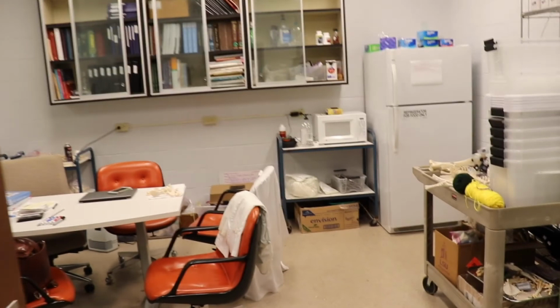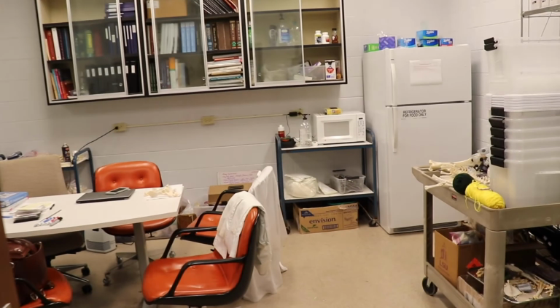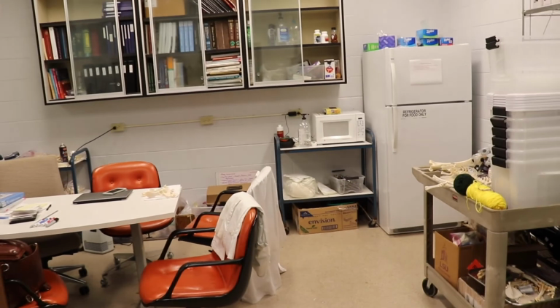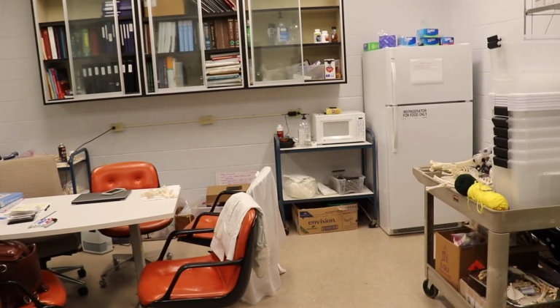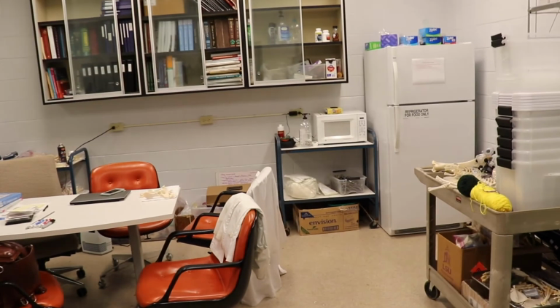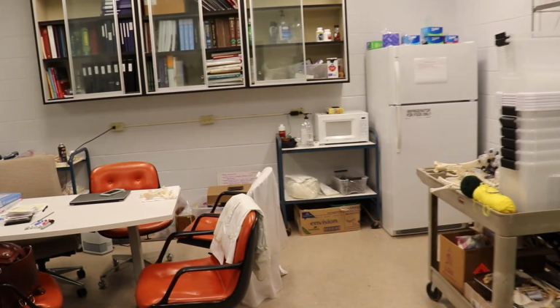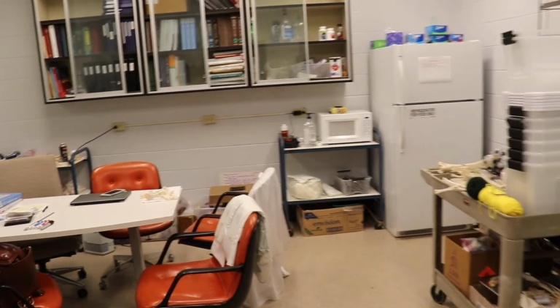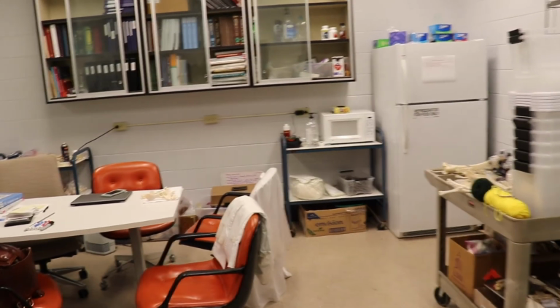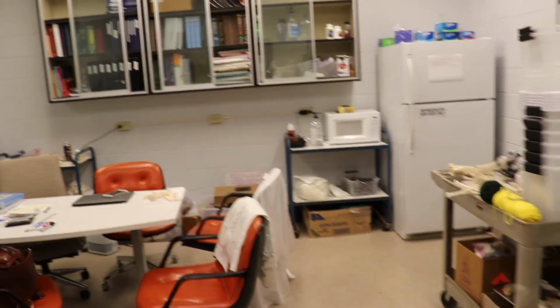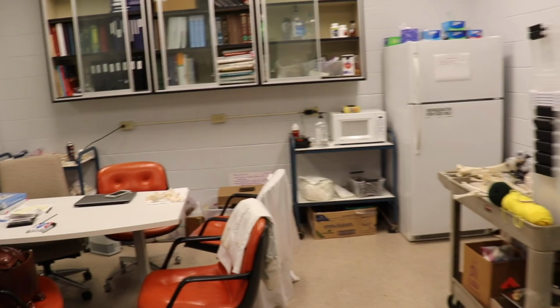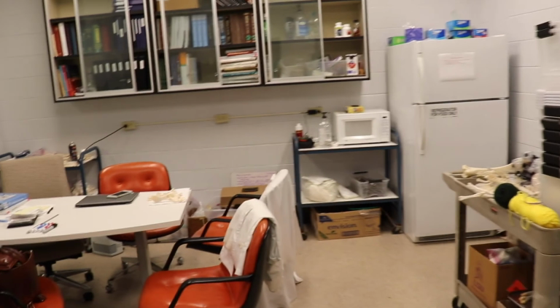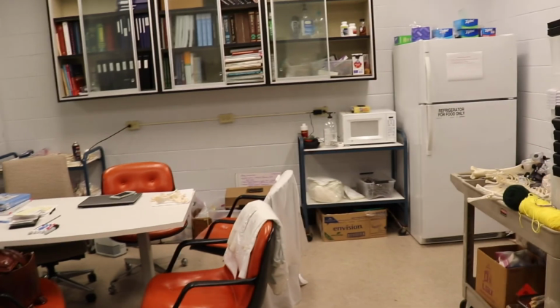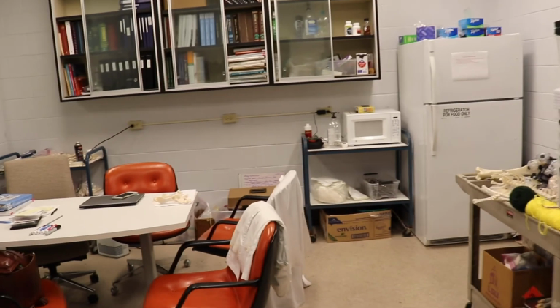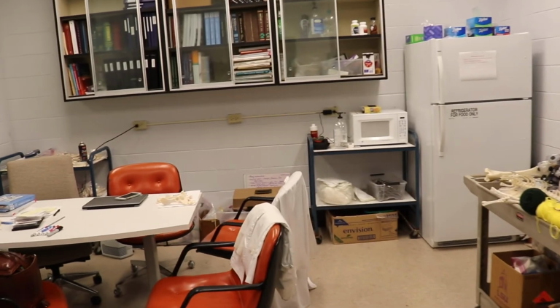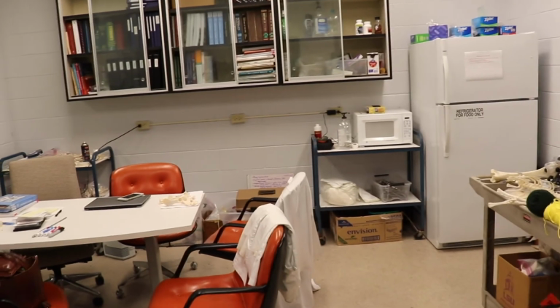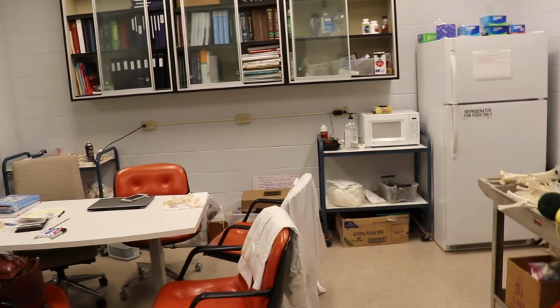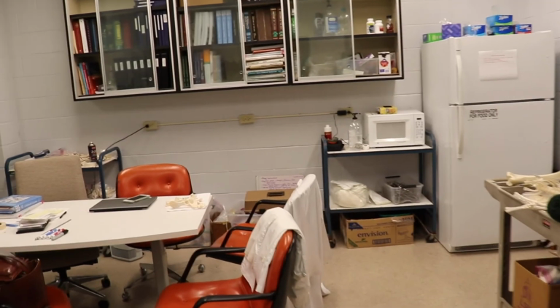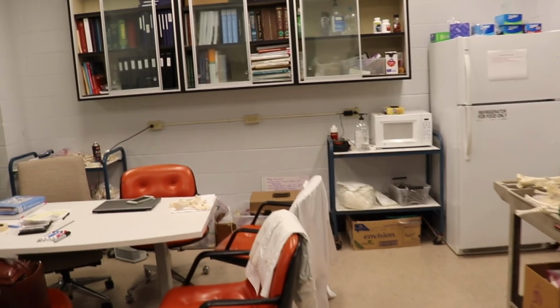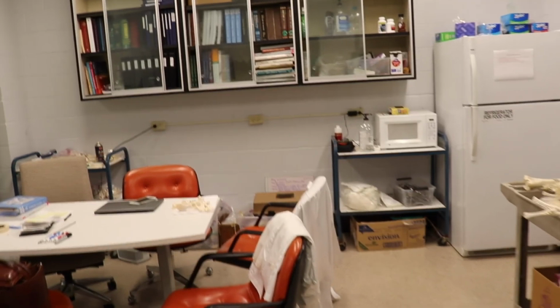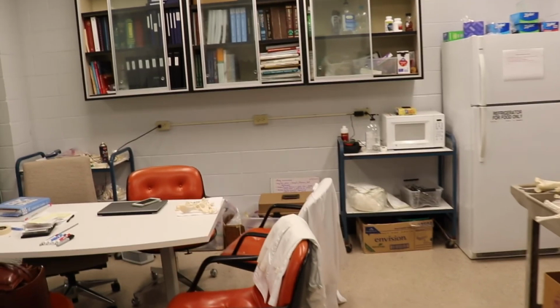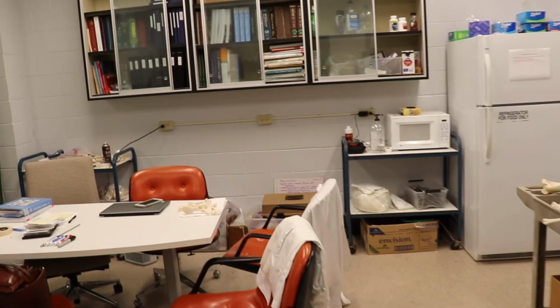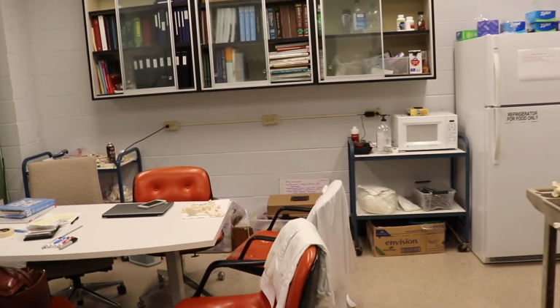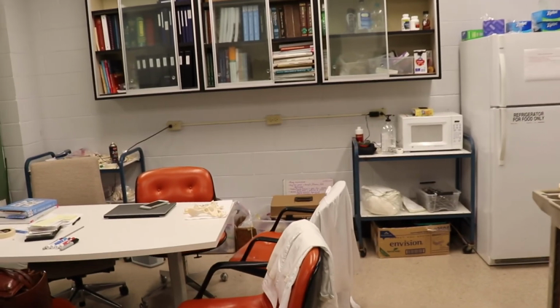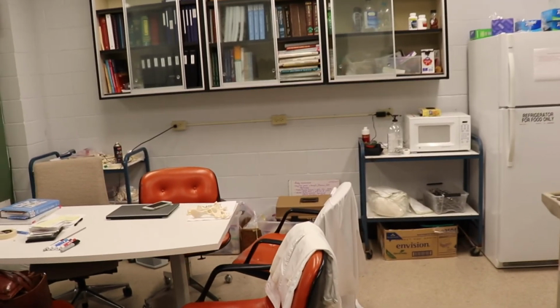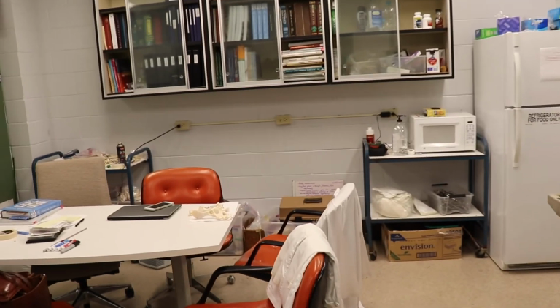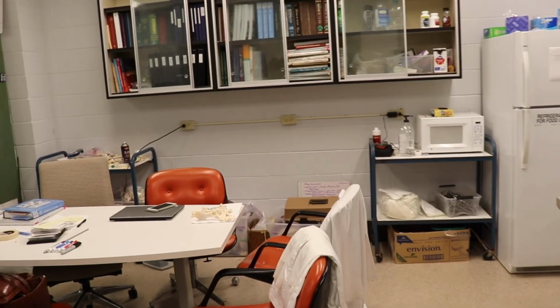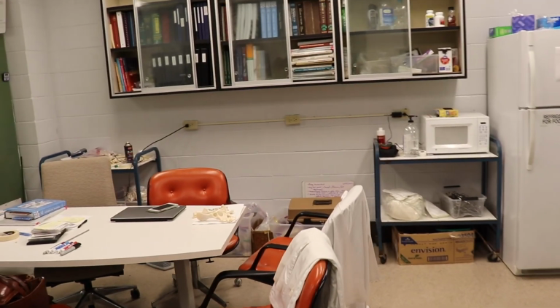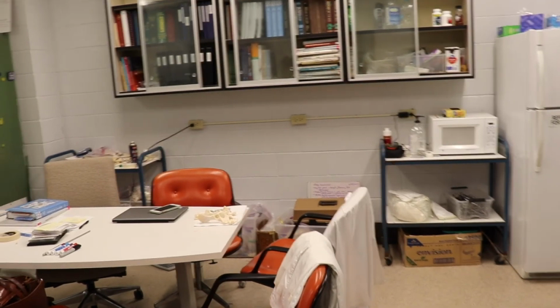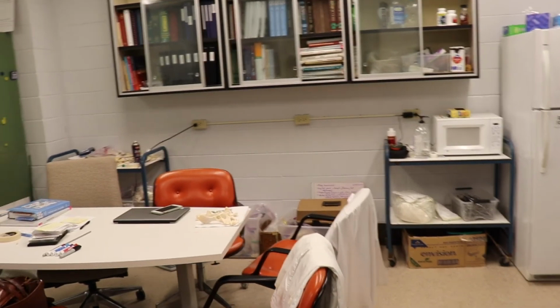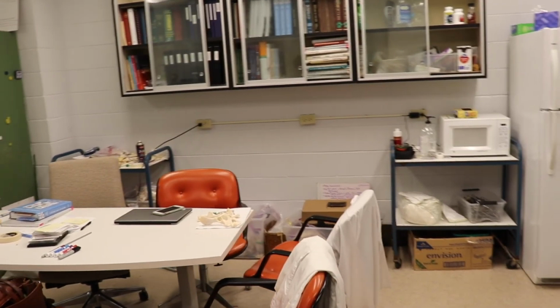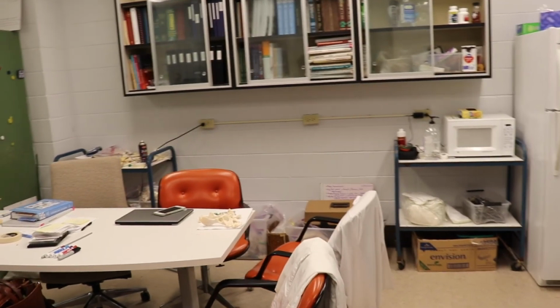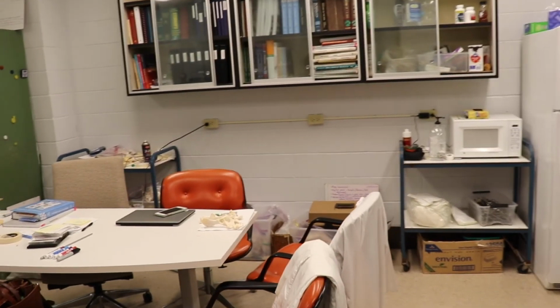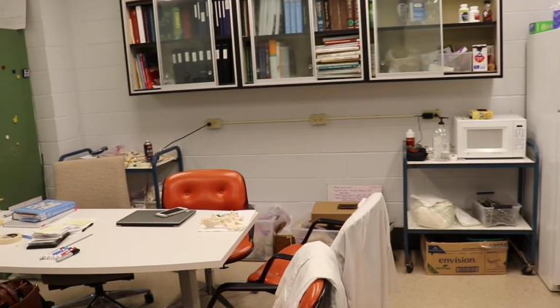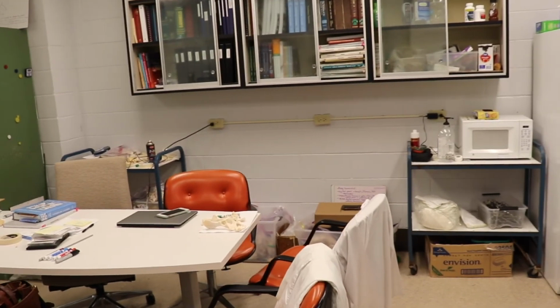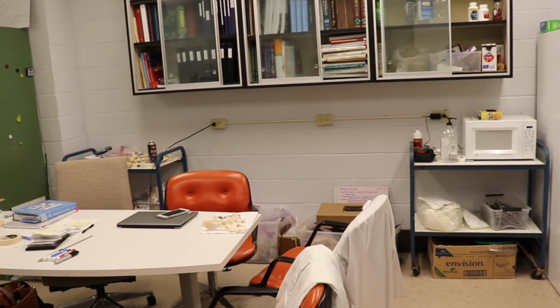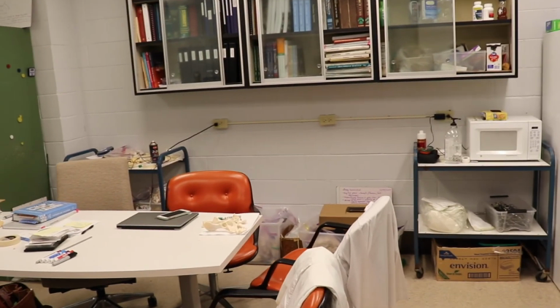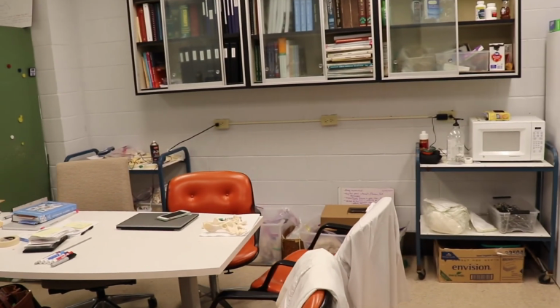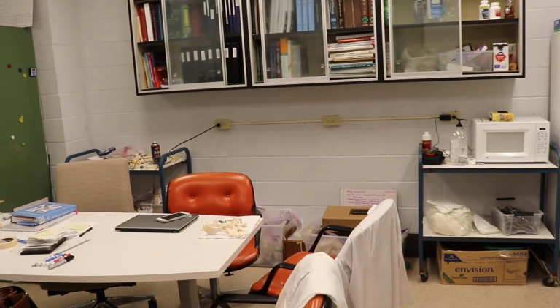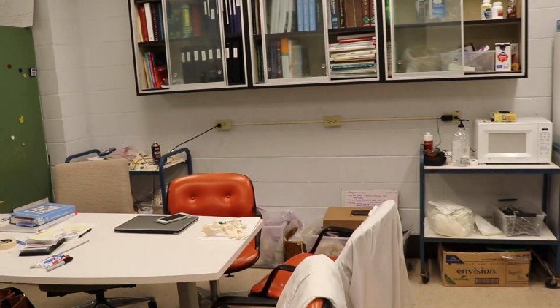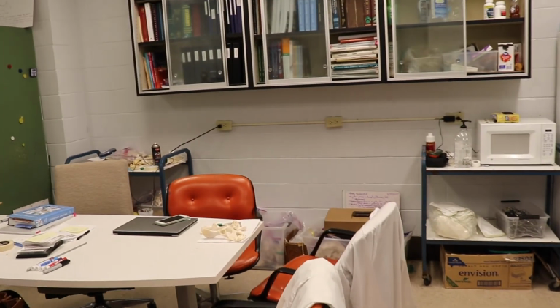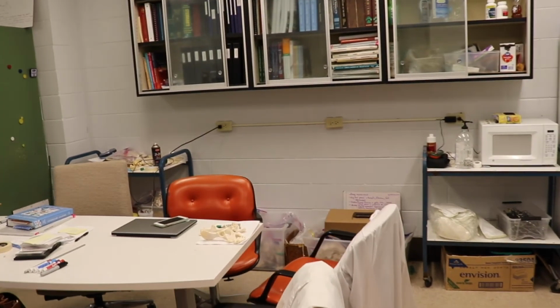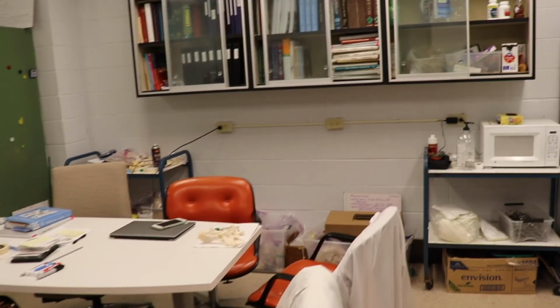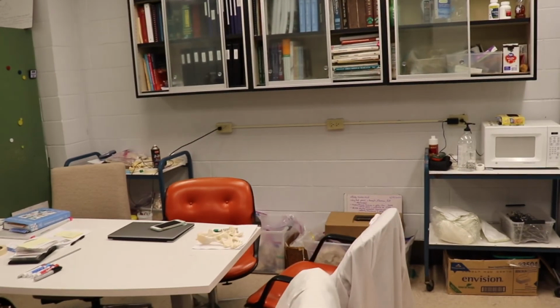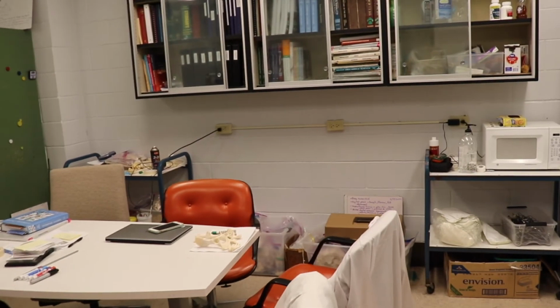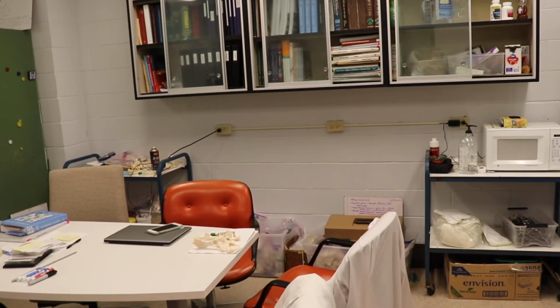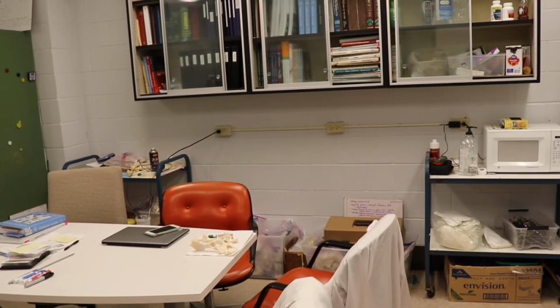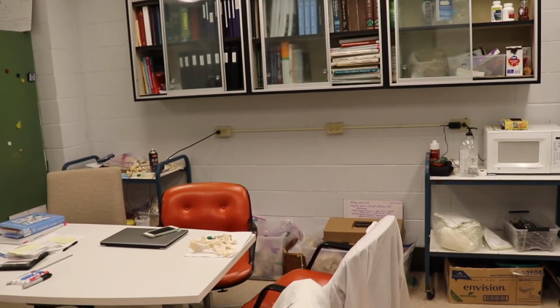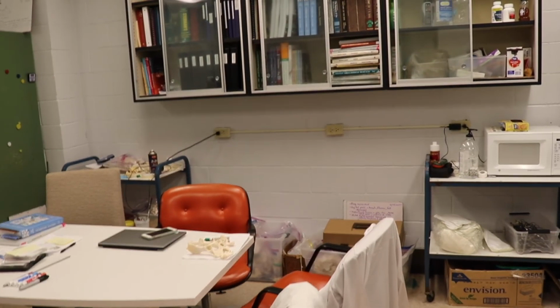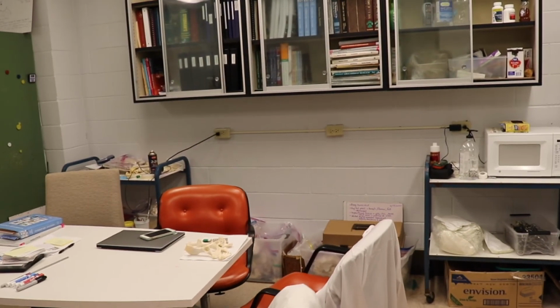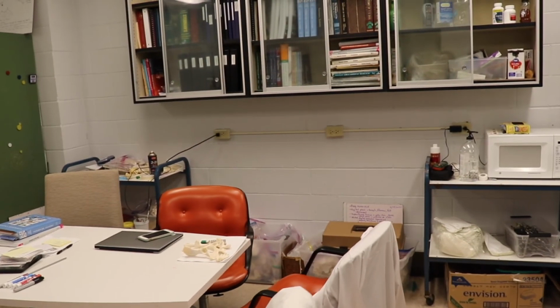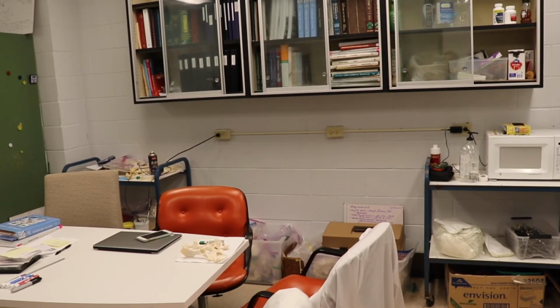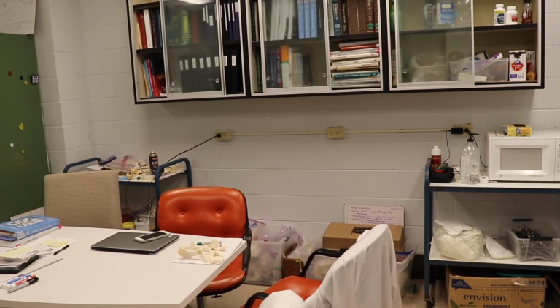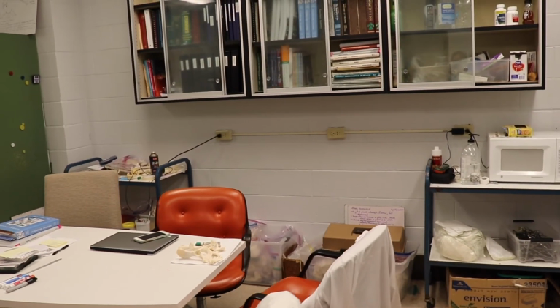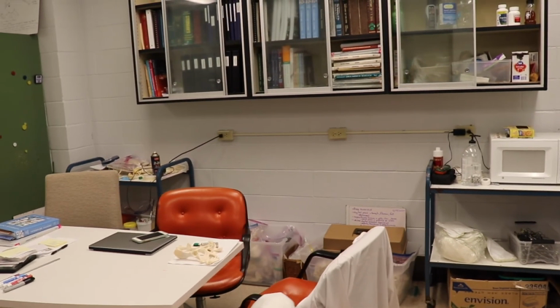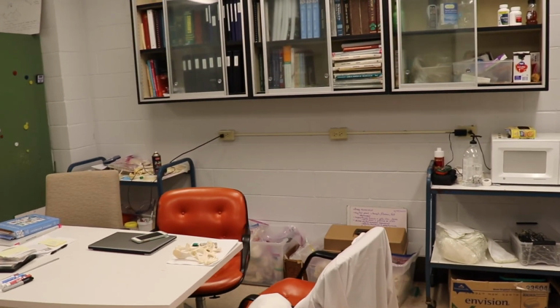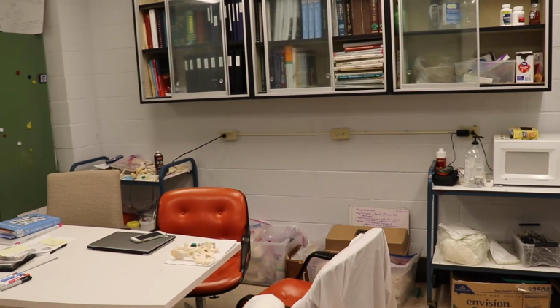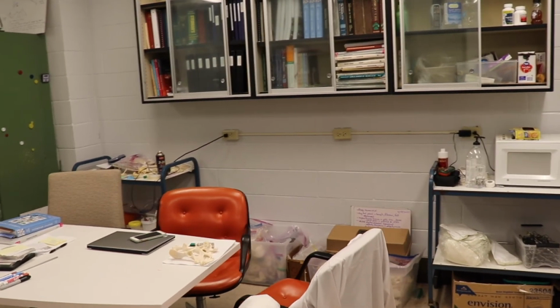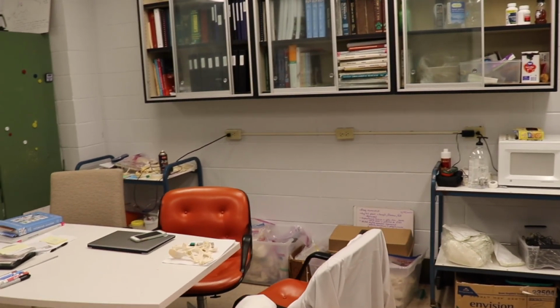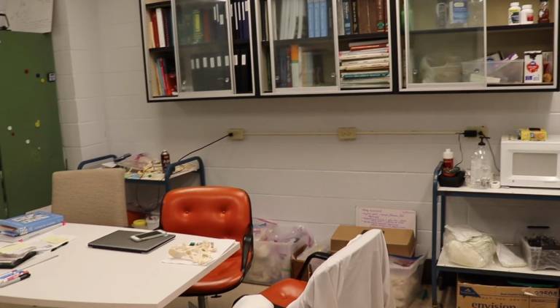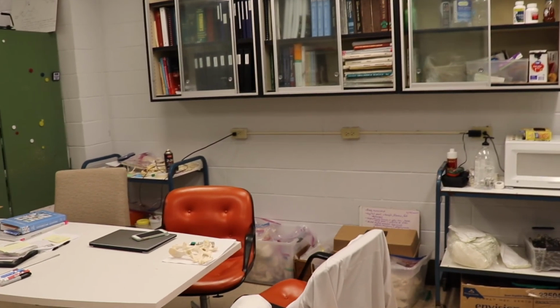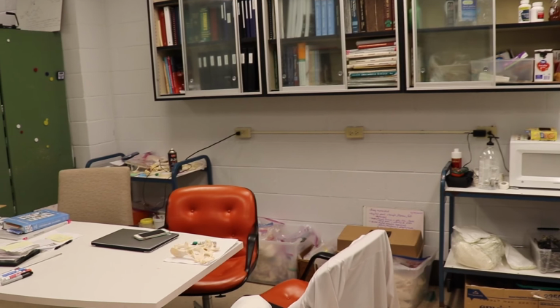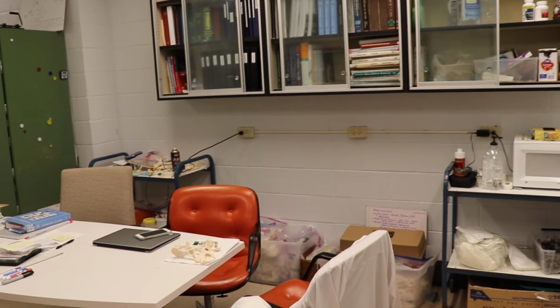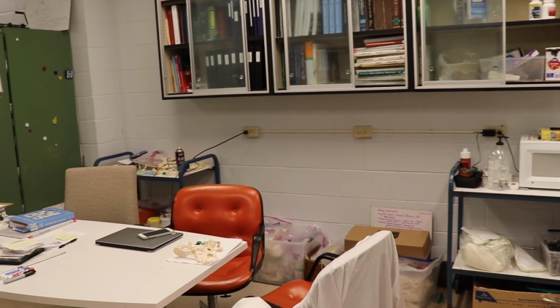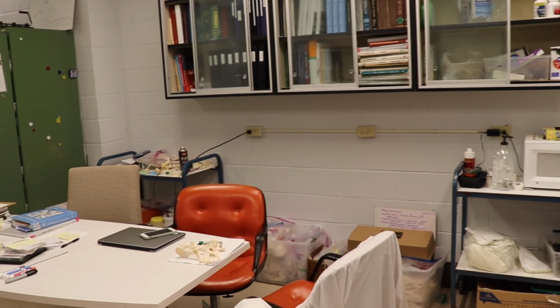Our lab manager and instructor share an office space that doubles as a meeting room and break space for the anatomy team.